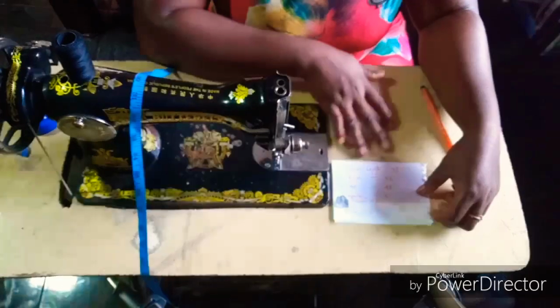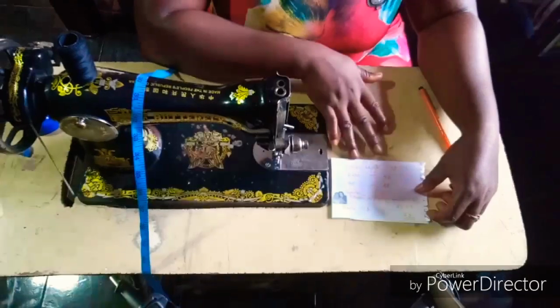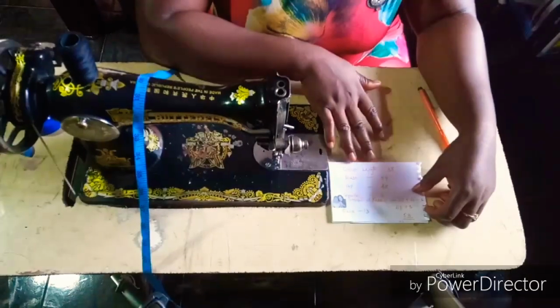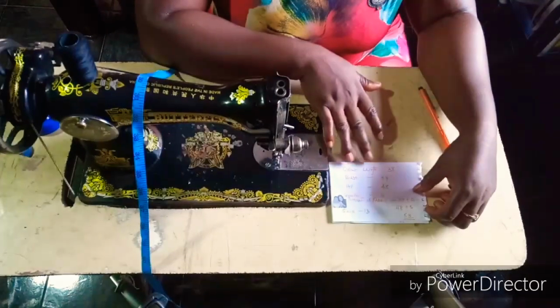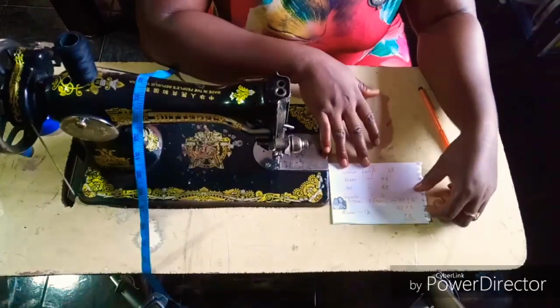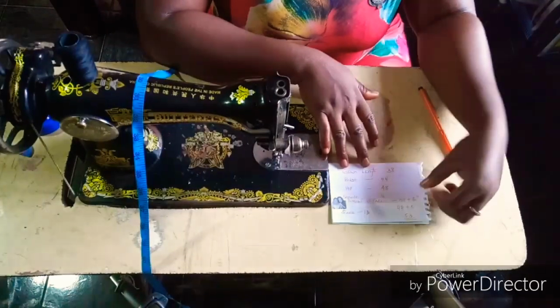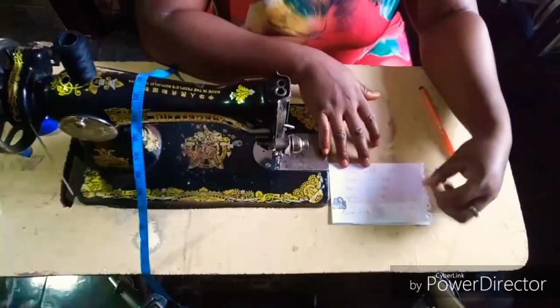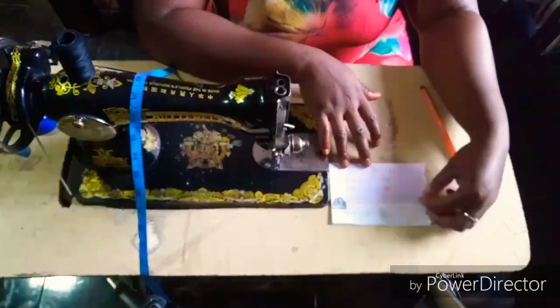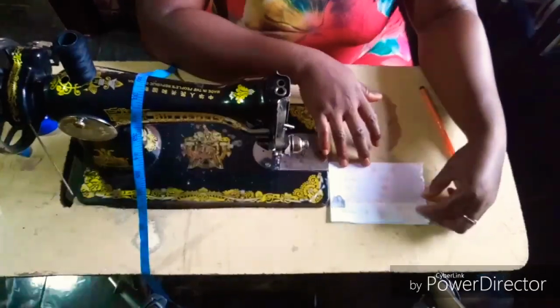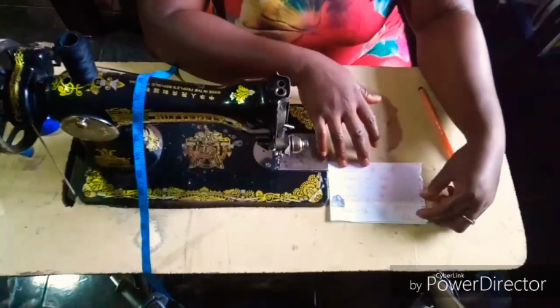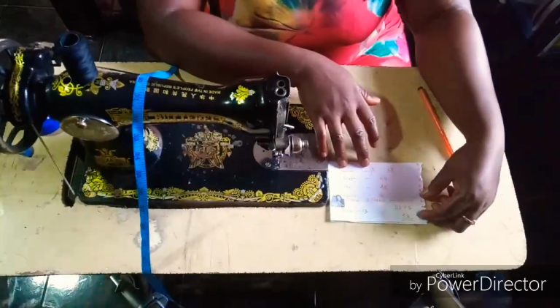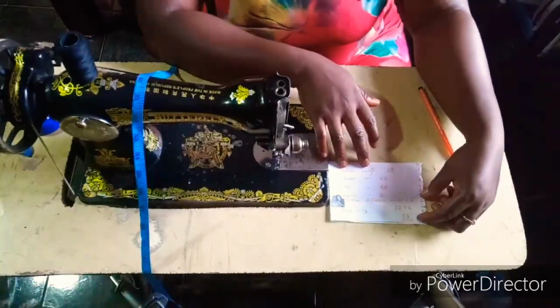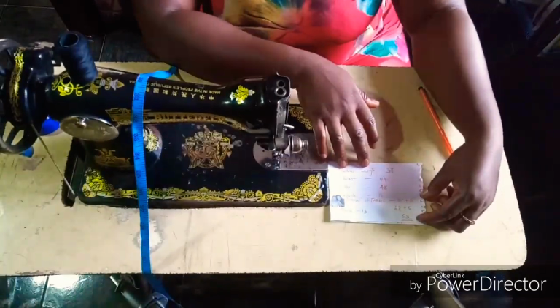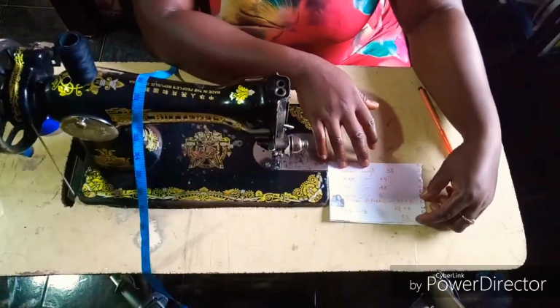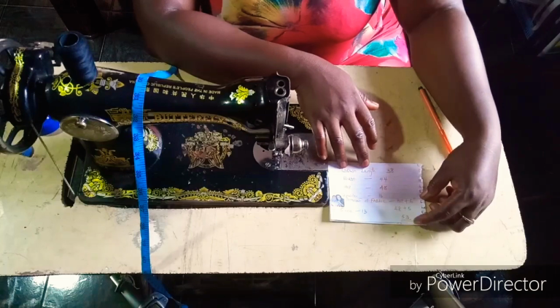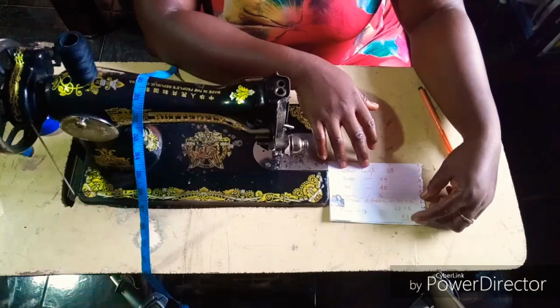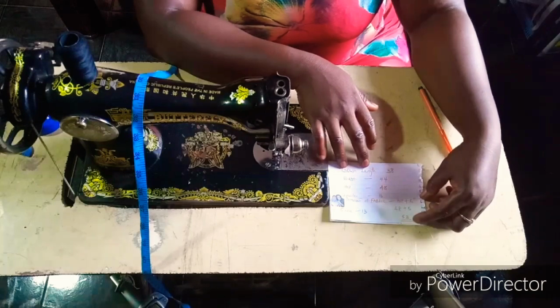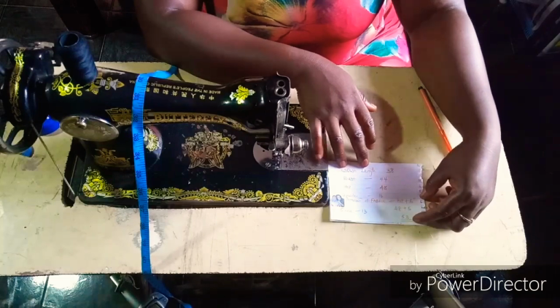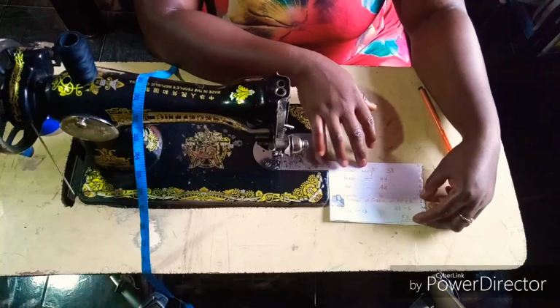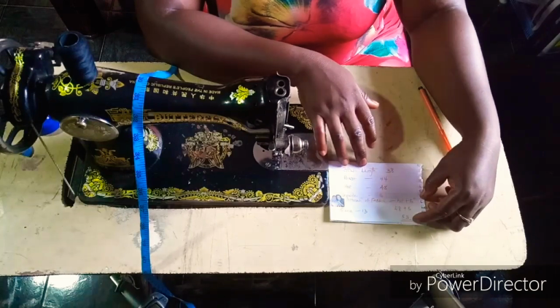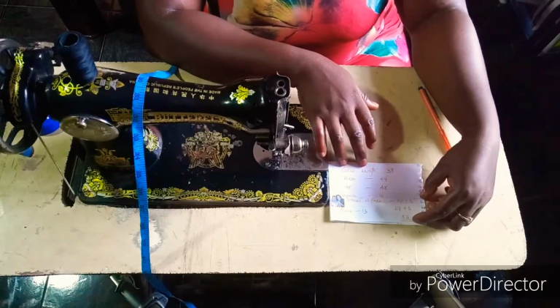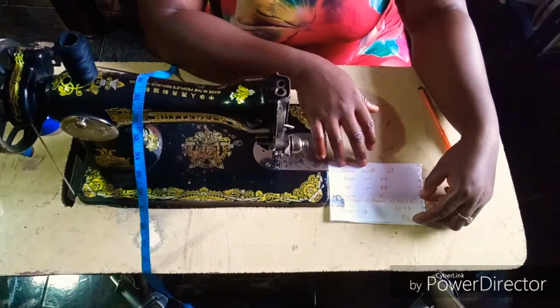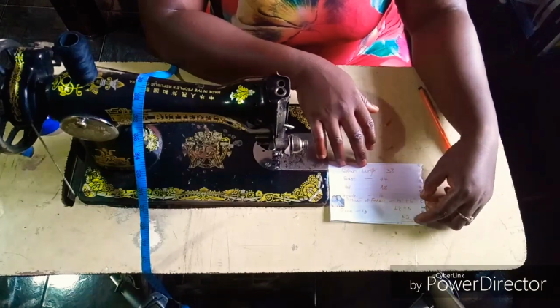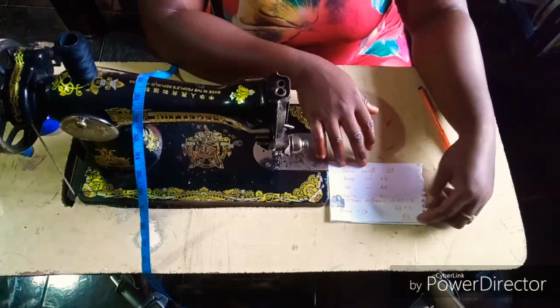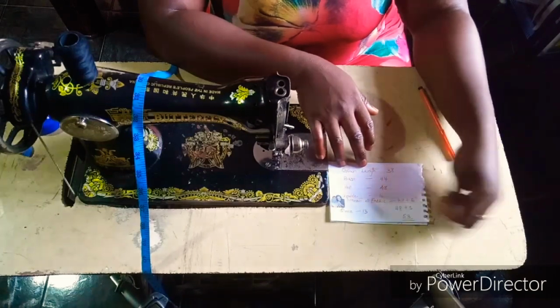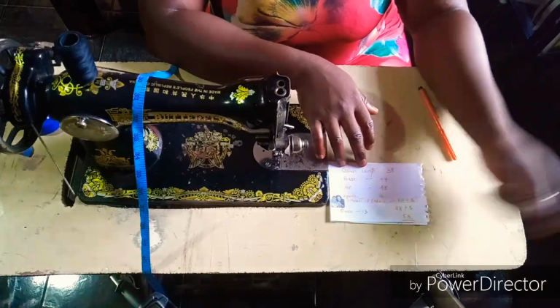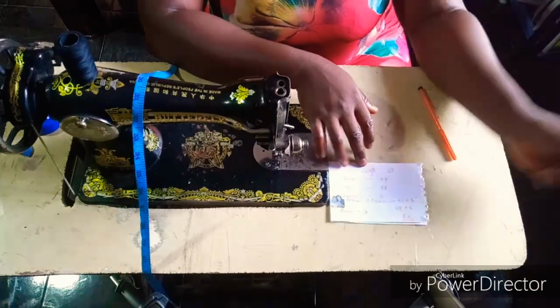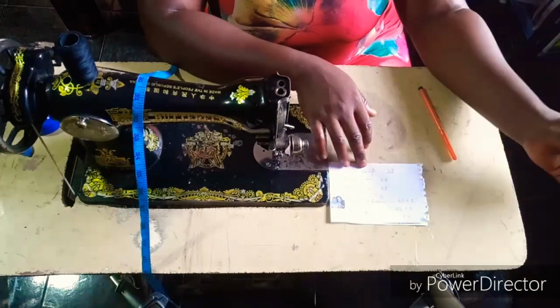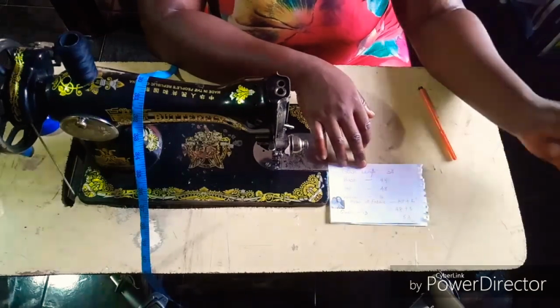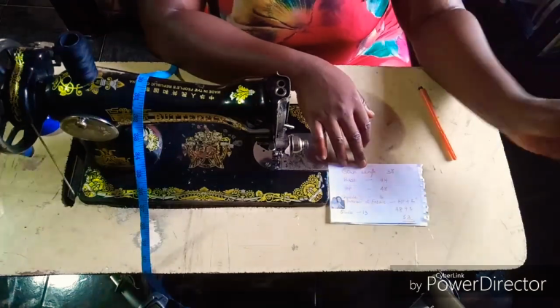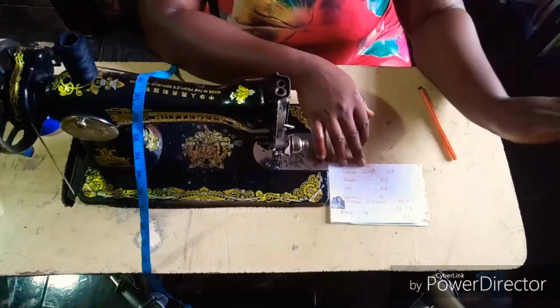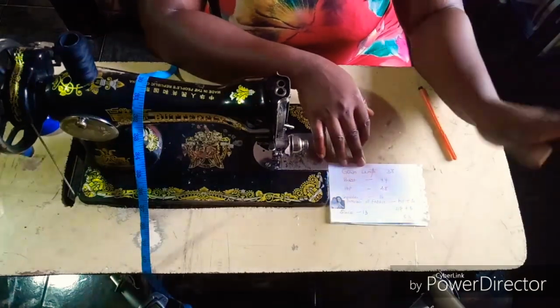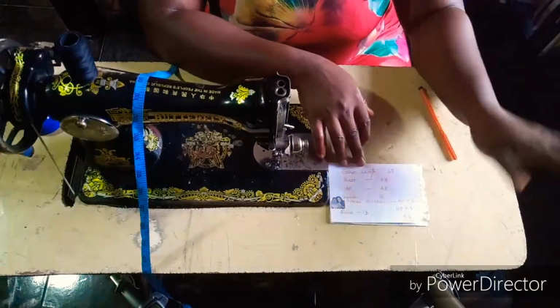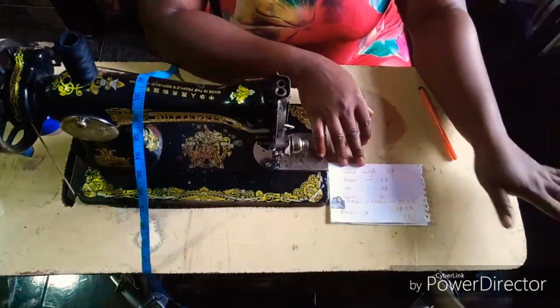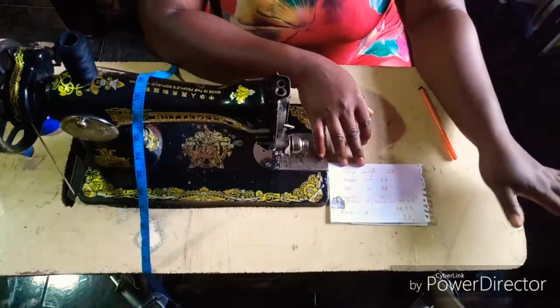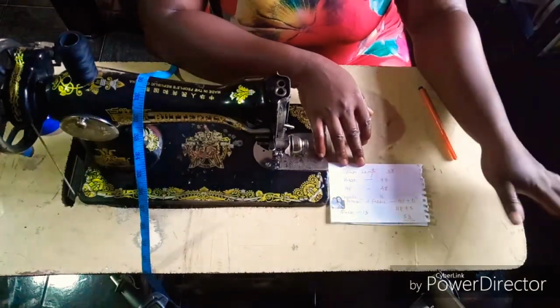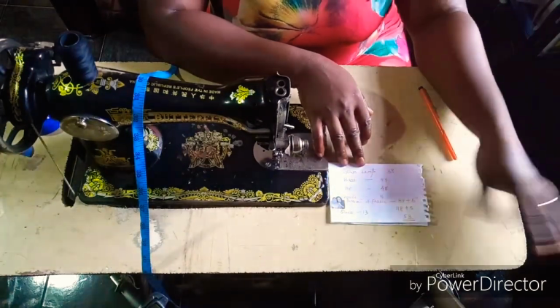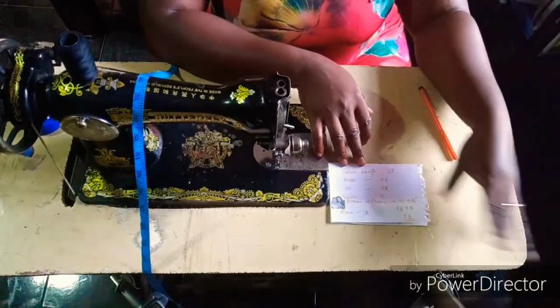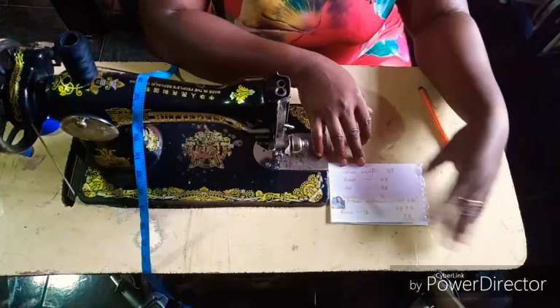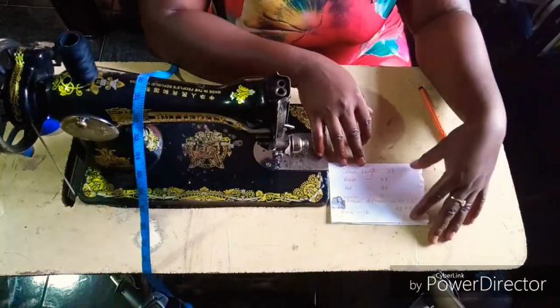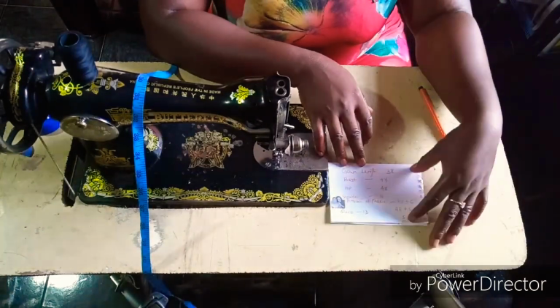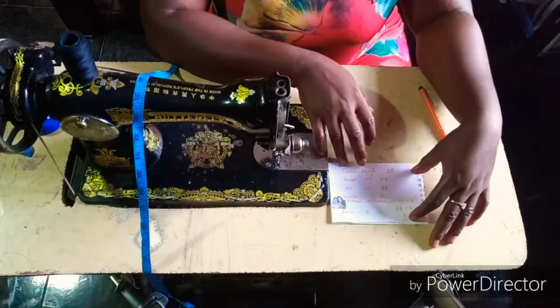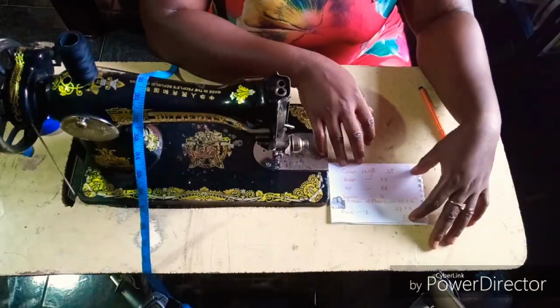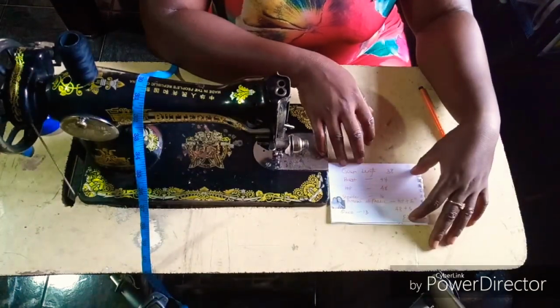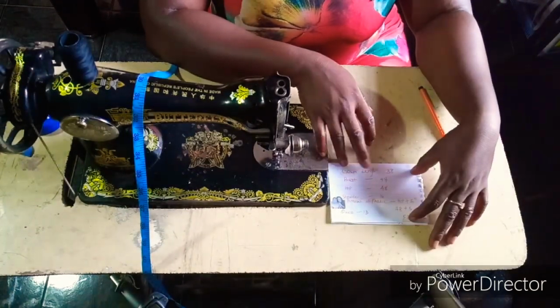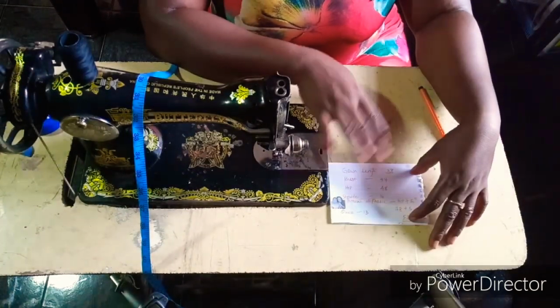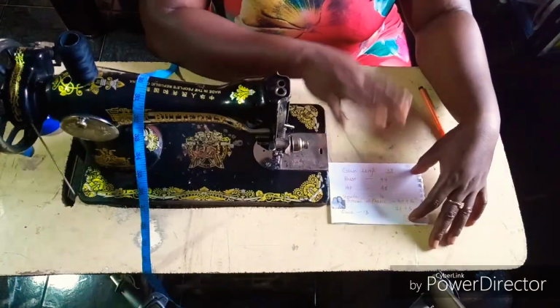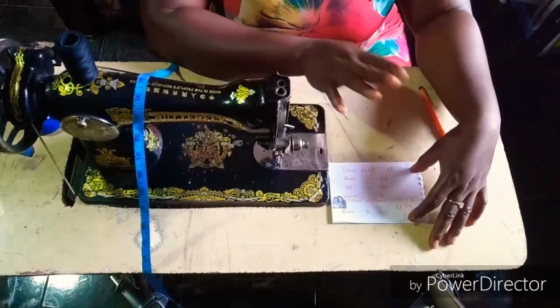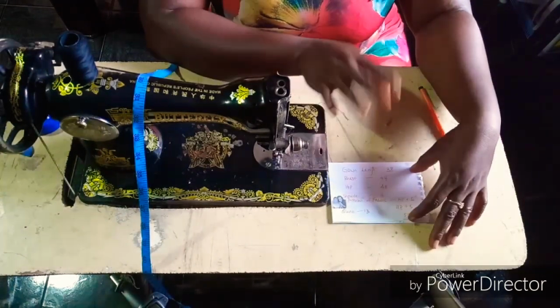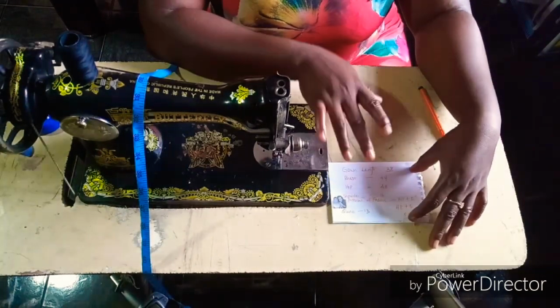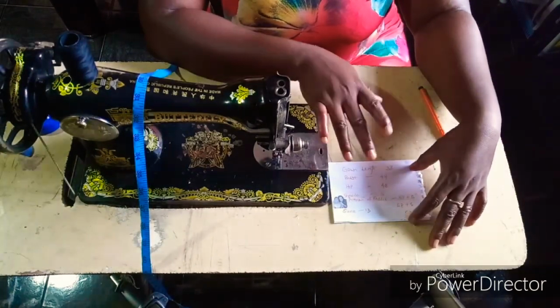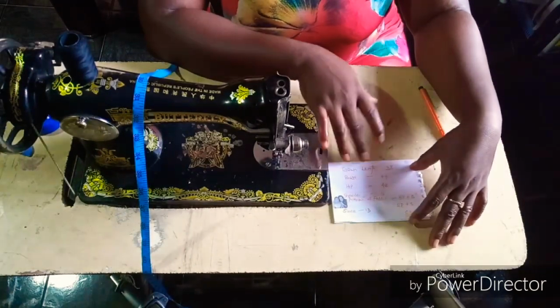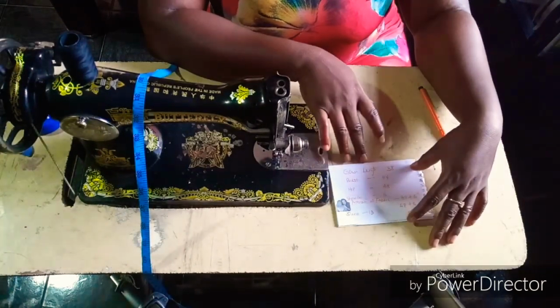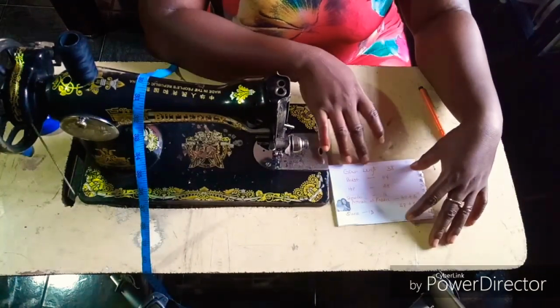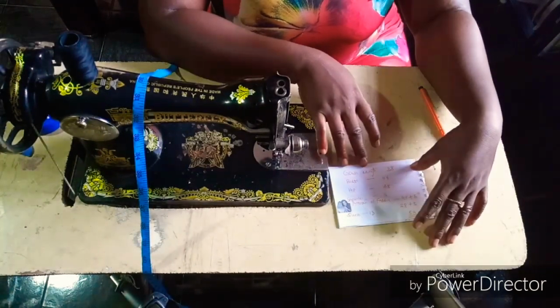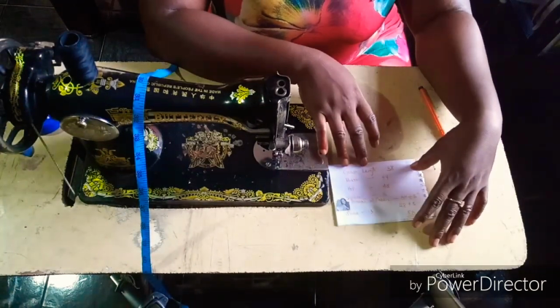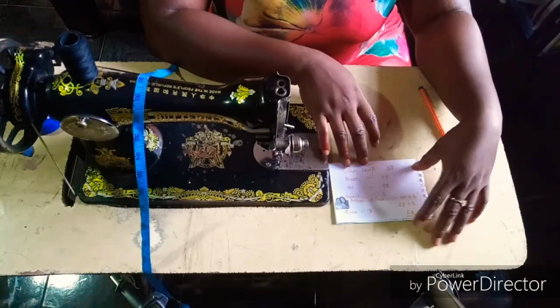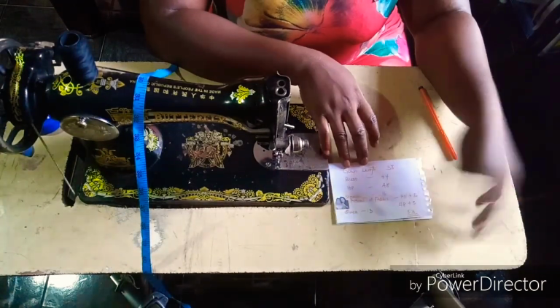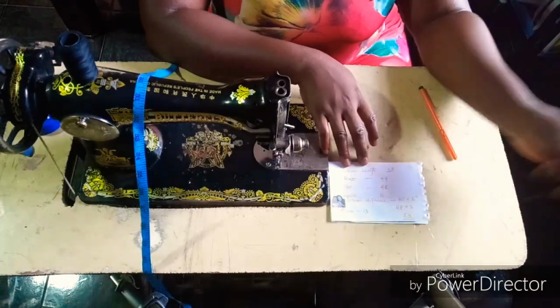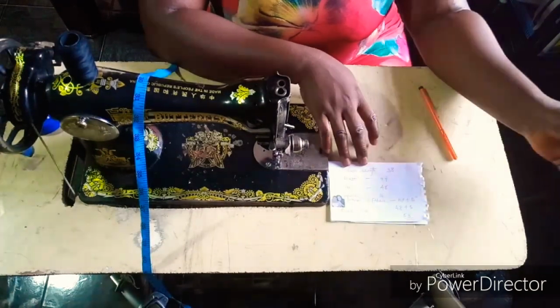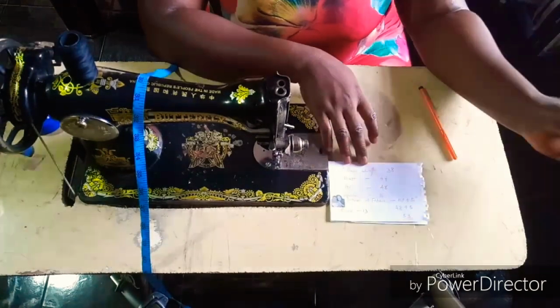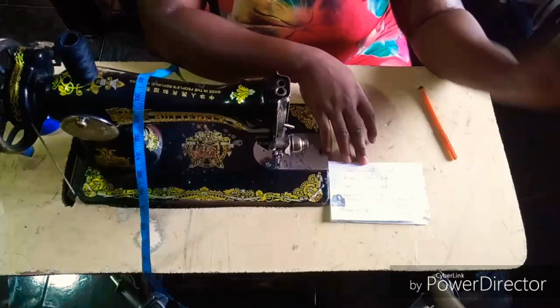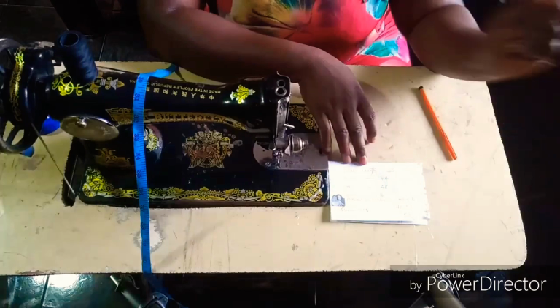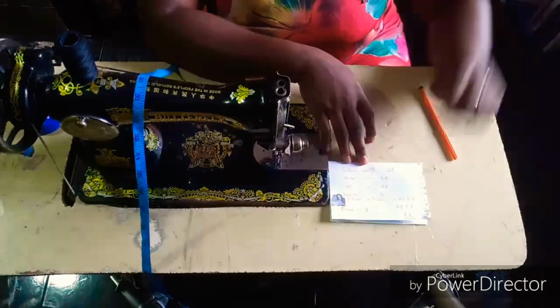Hello everybody! Welcome back to my channel. So today we are going to be making a lovely British Wood.